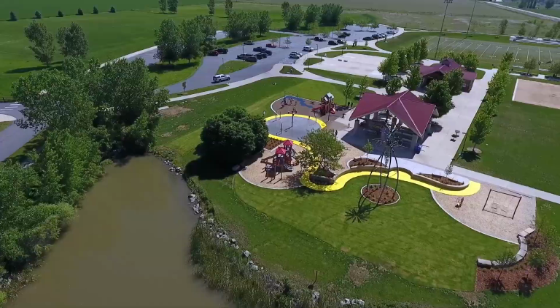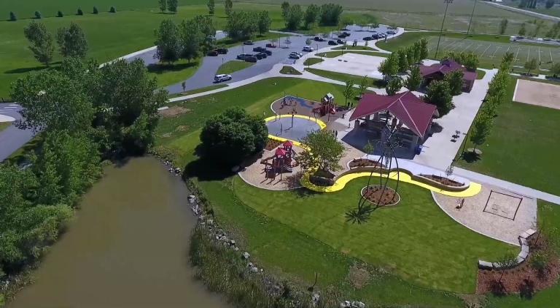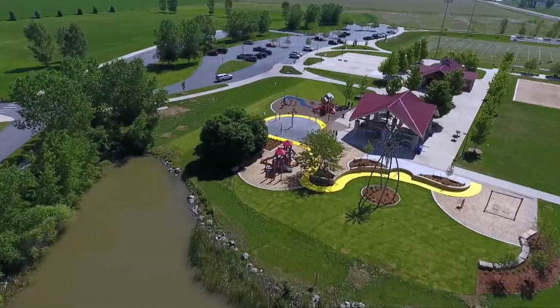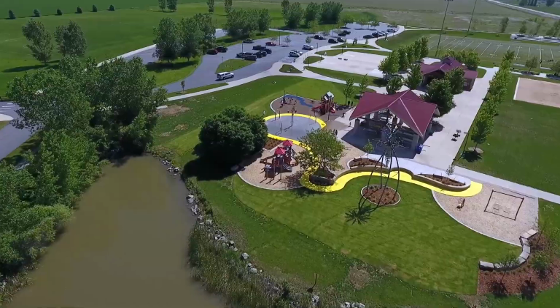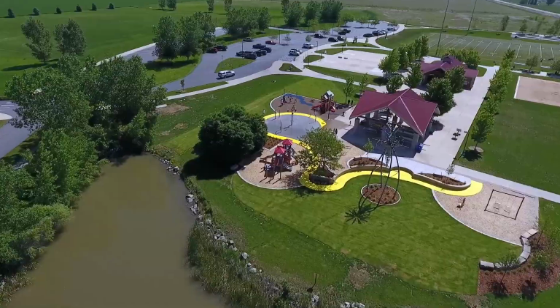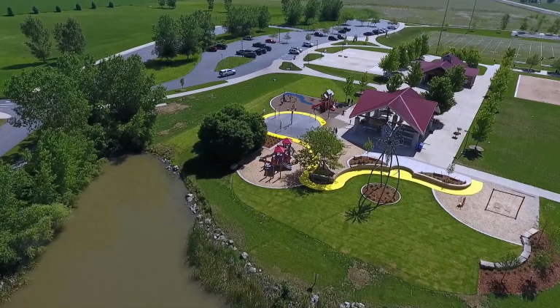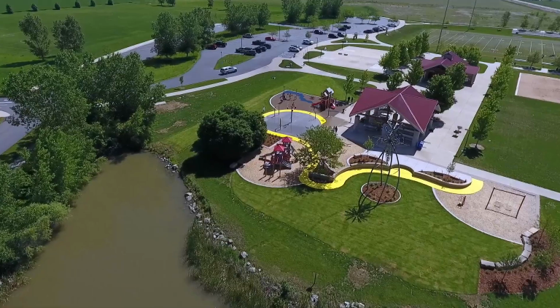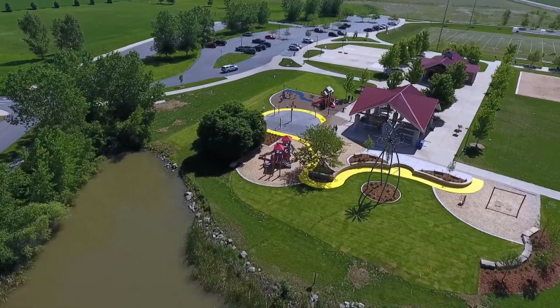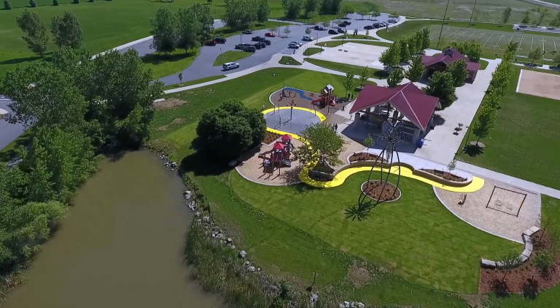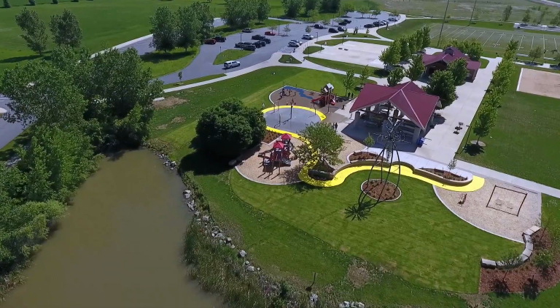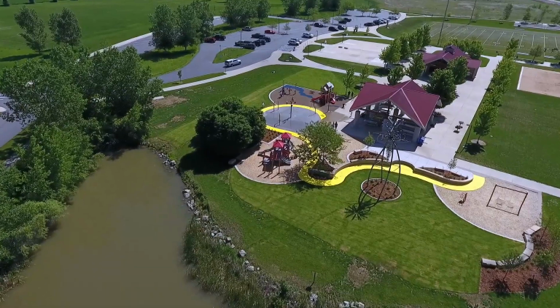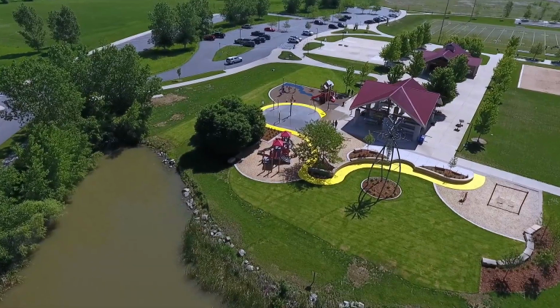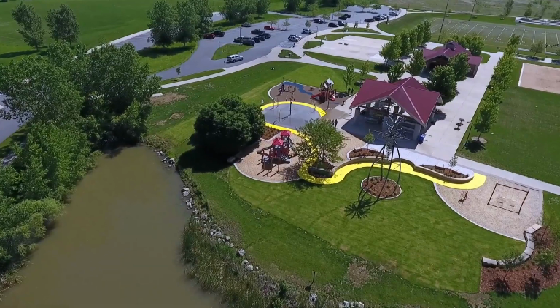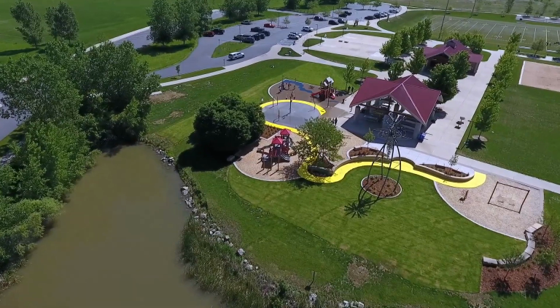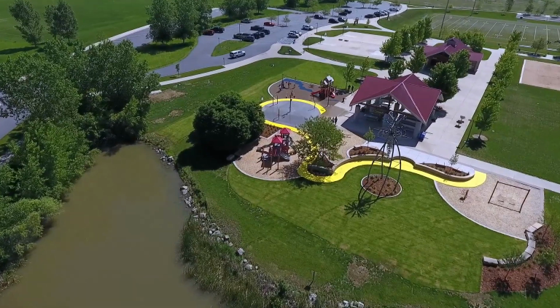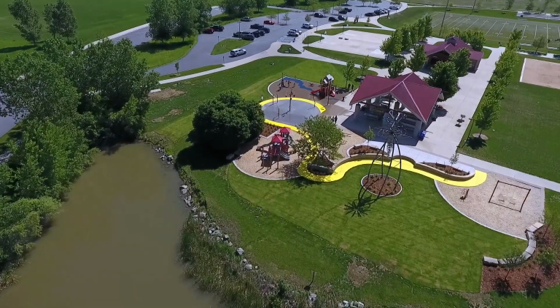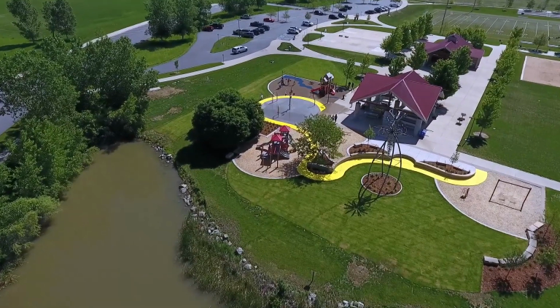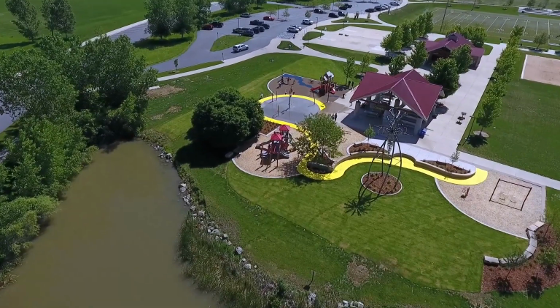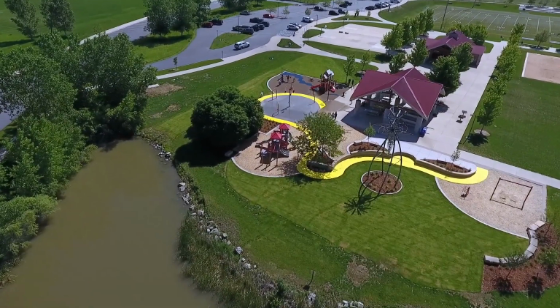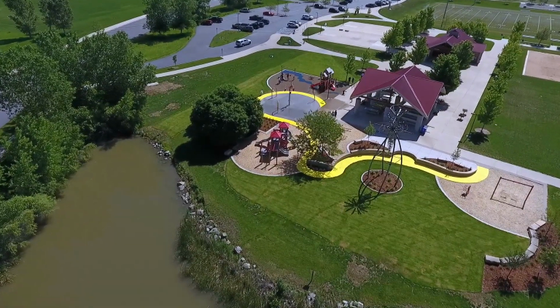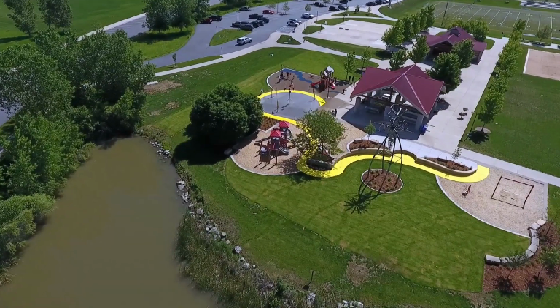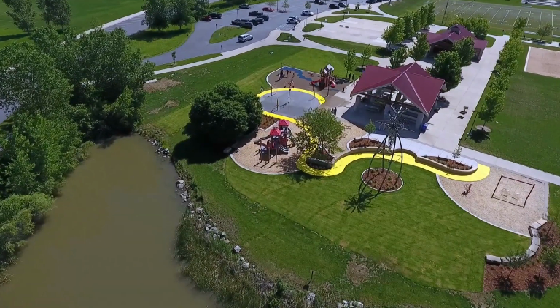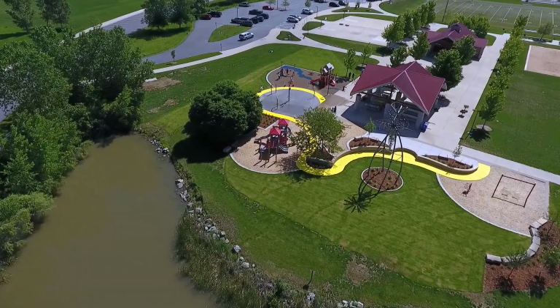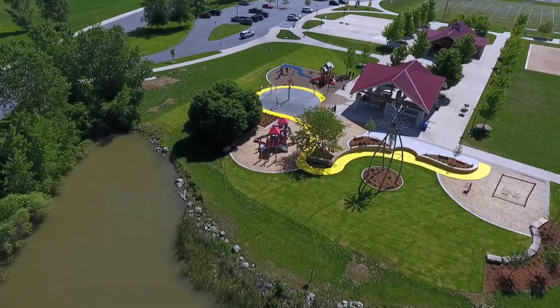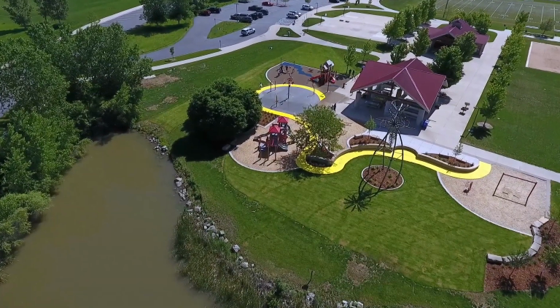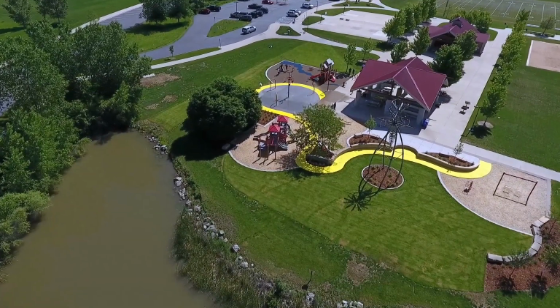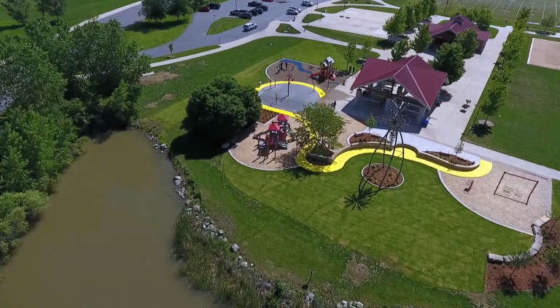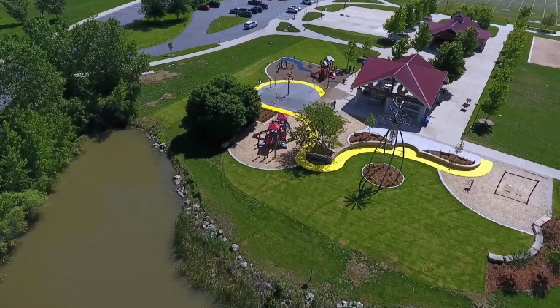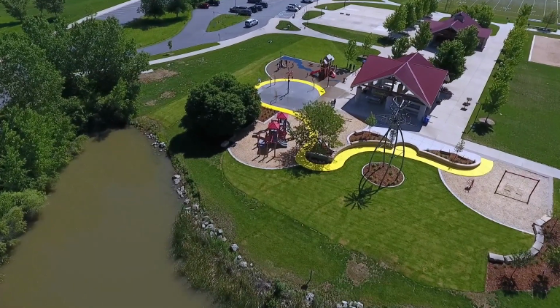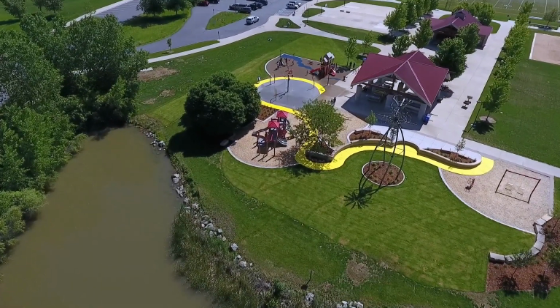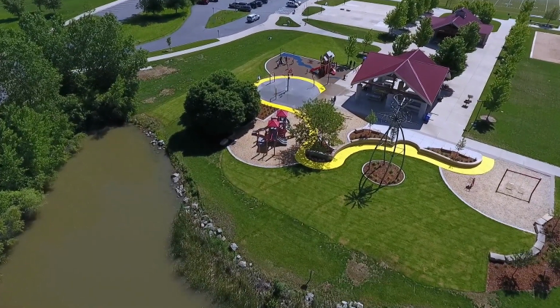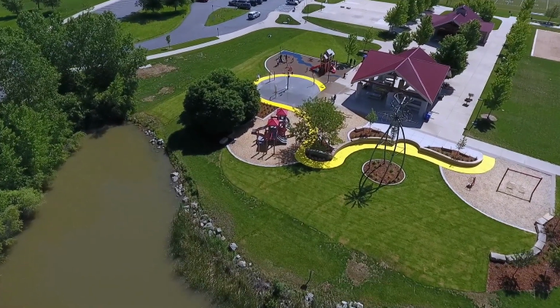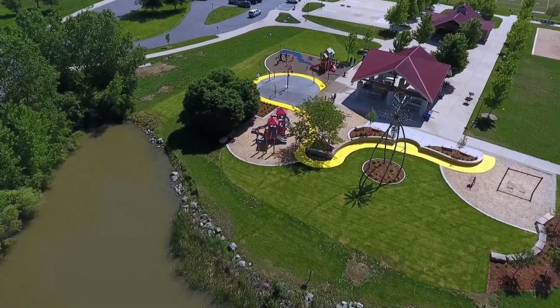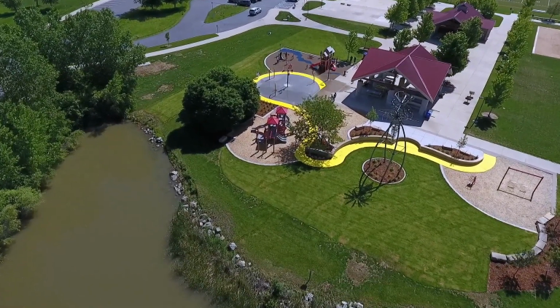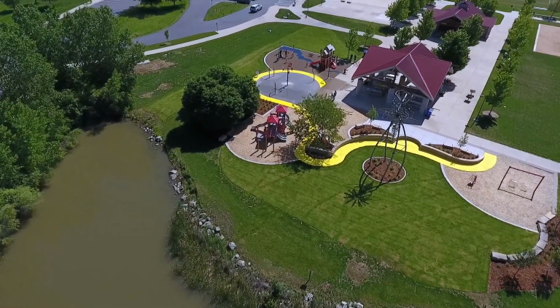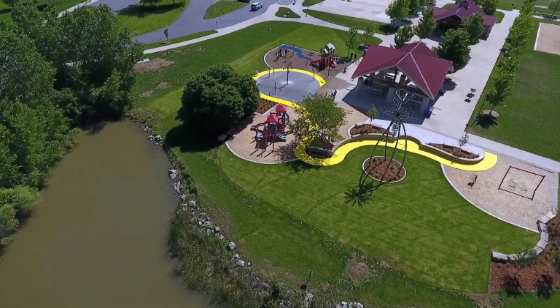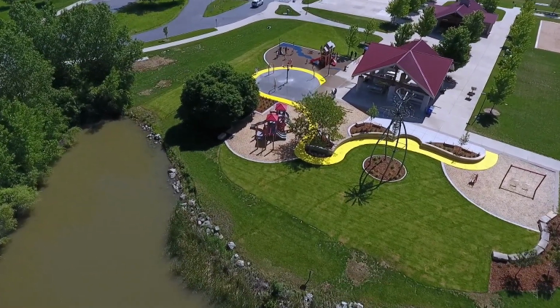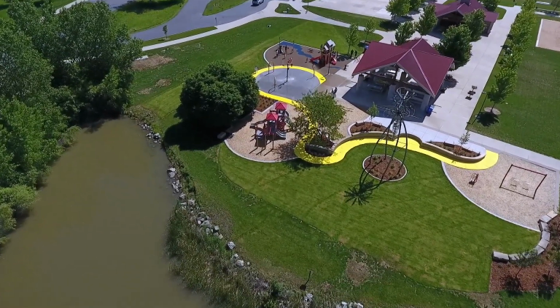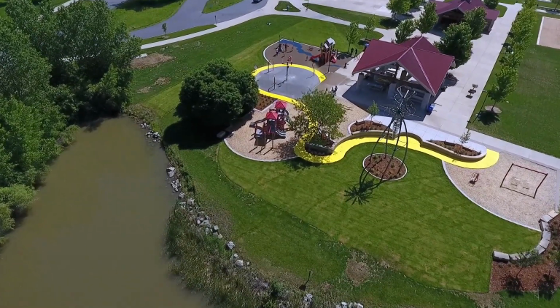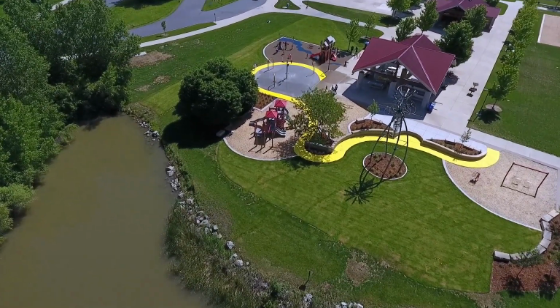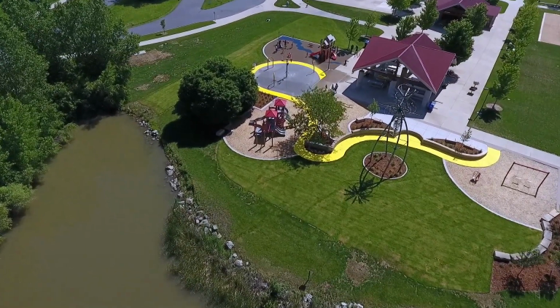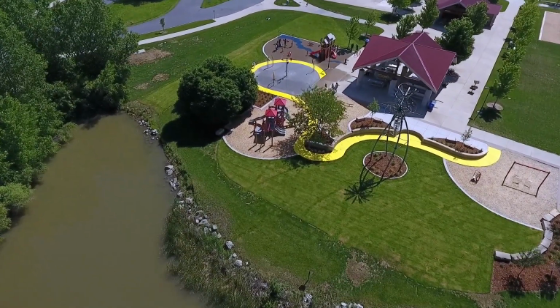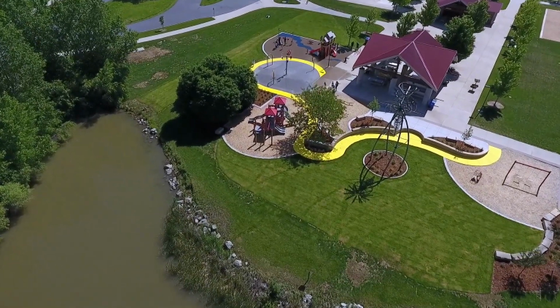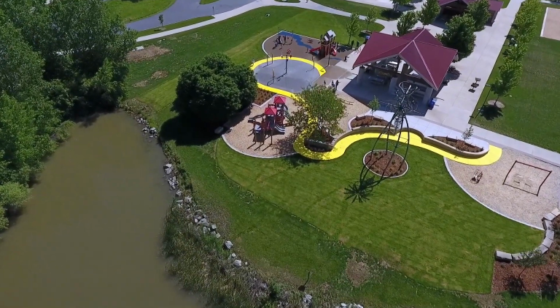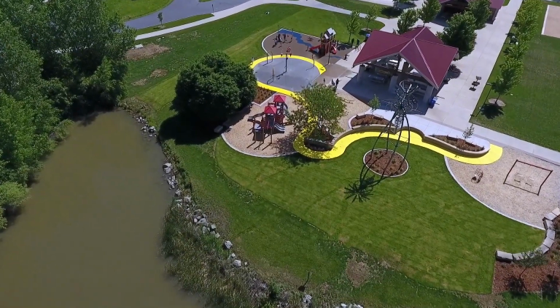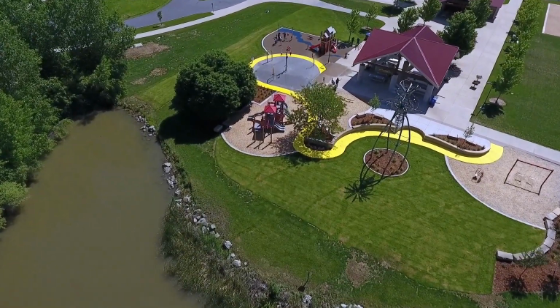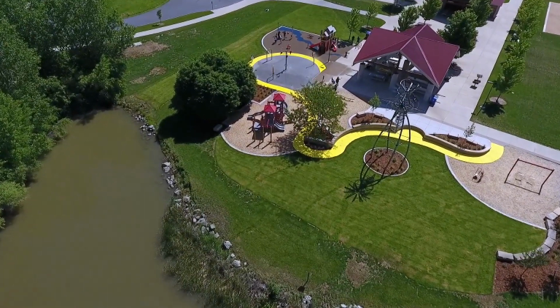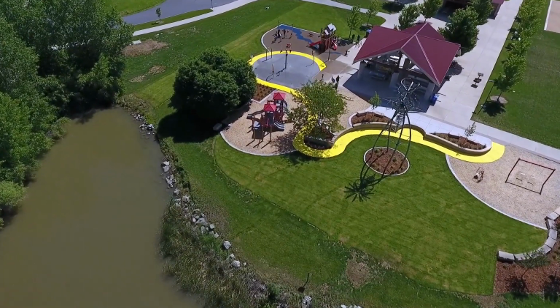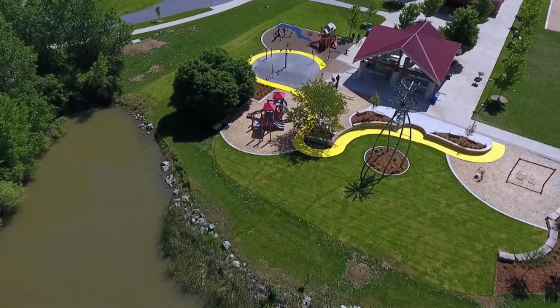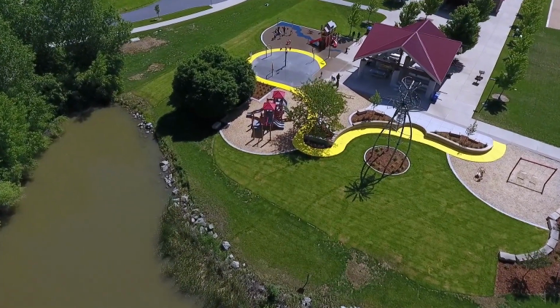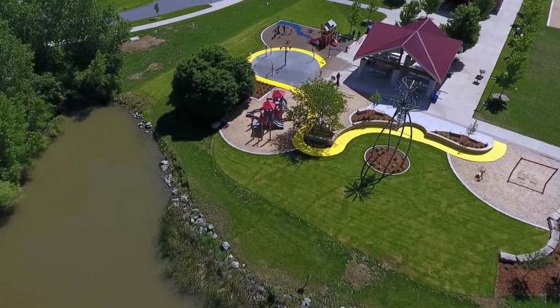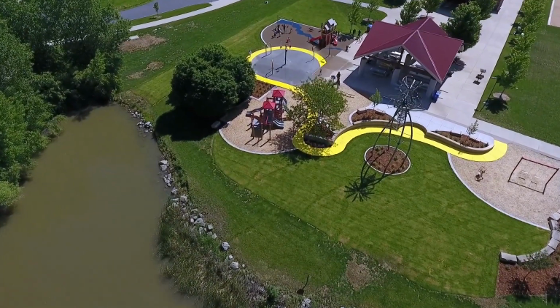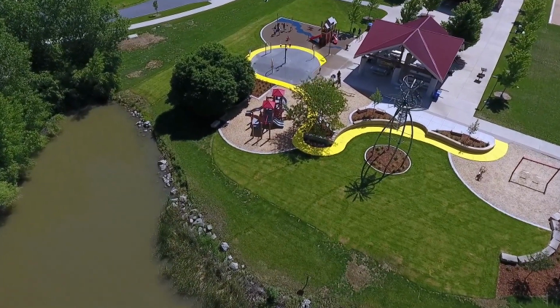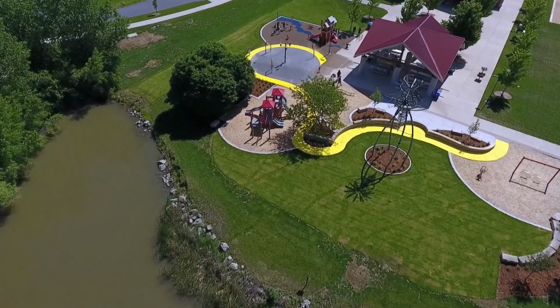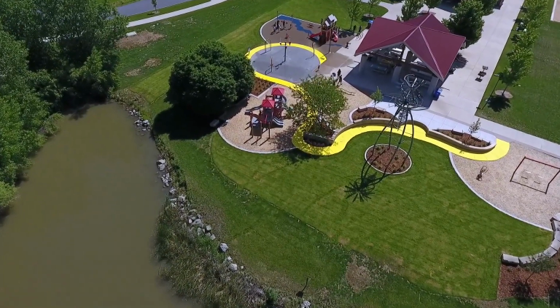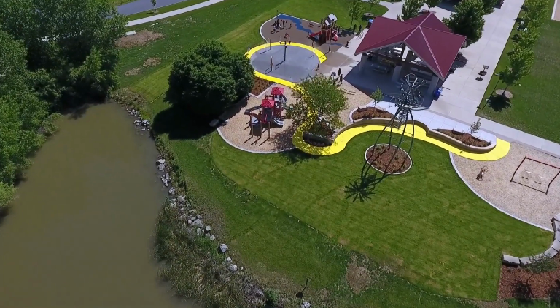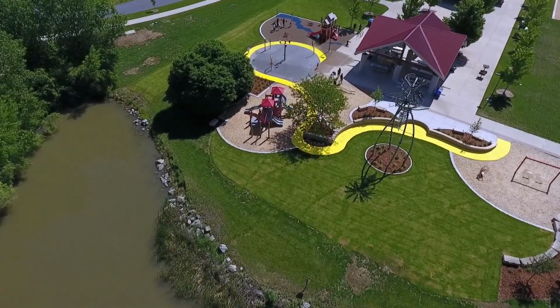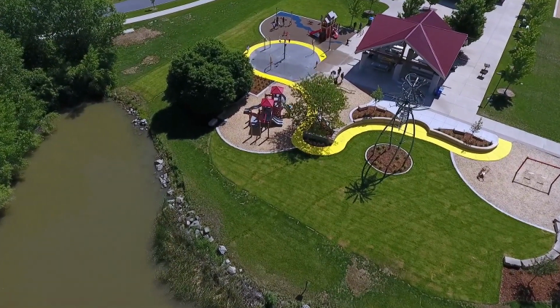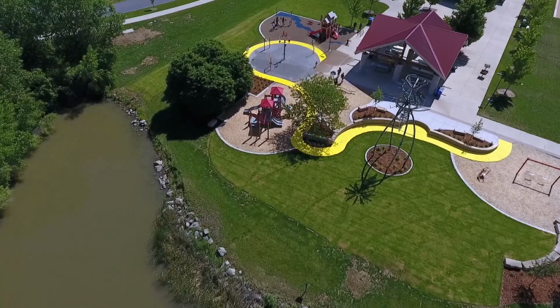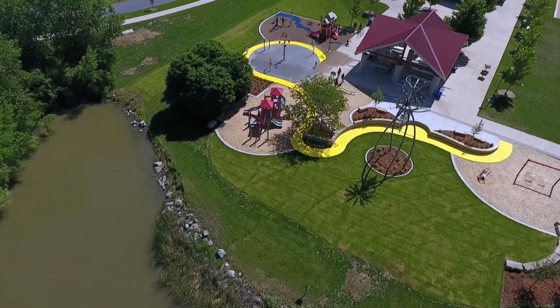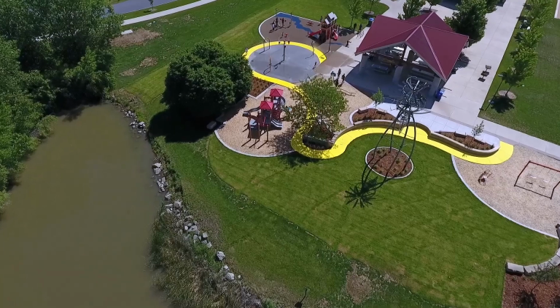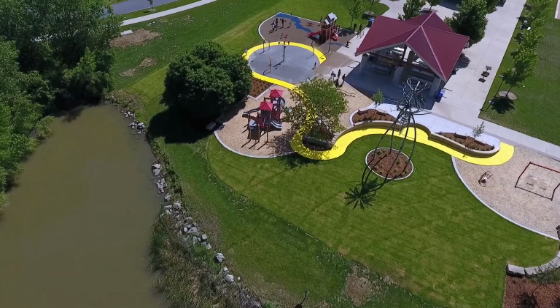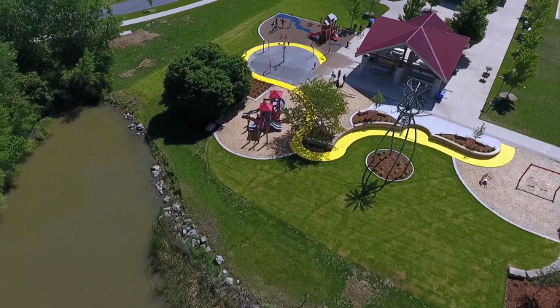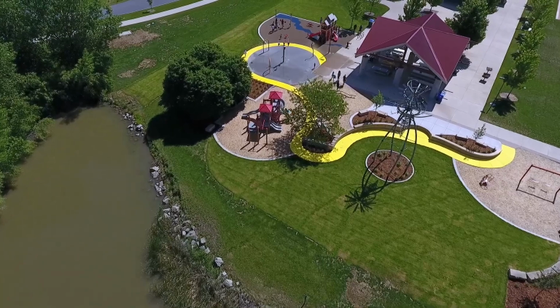We've had nothing but positive feedback in reference to this park, and I do think that they're very pleased with it.